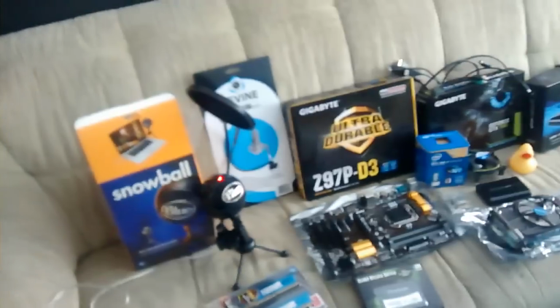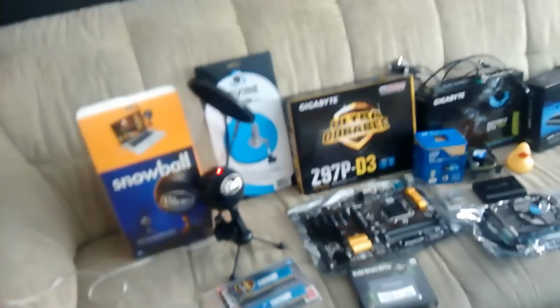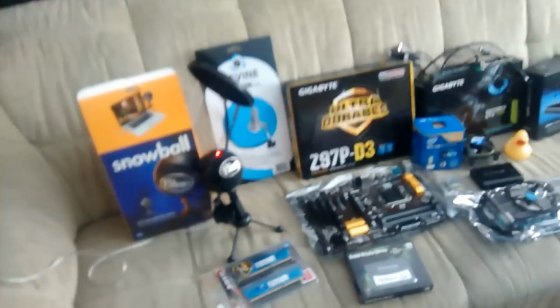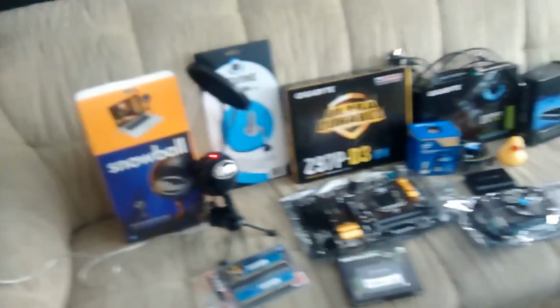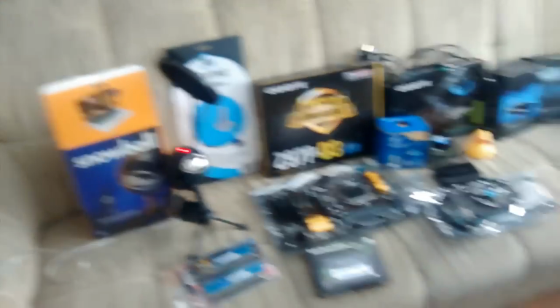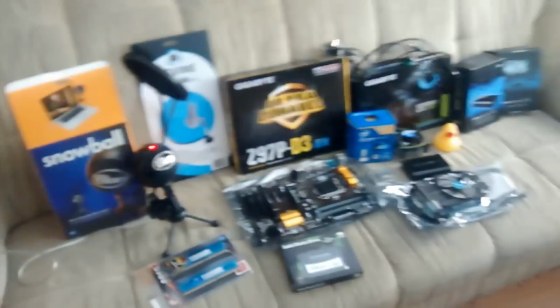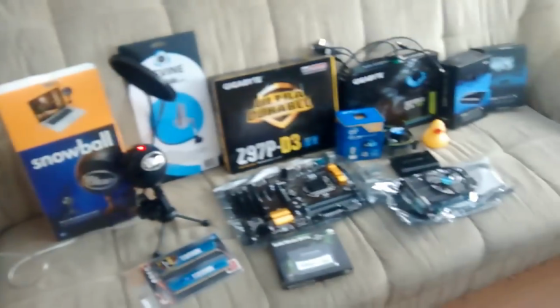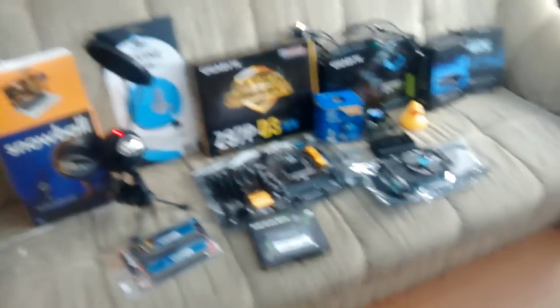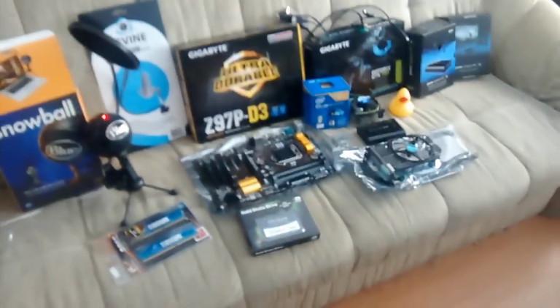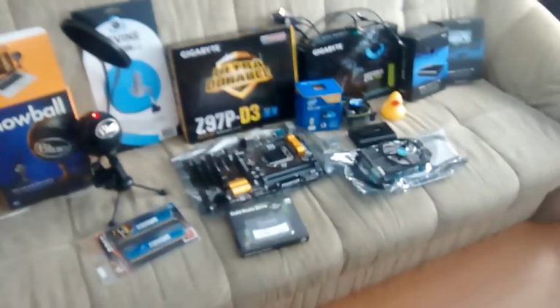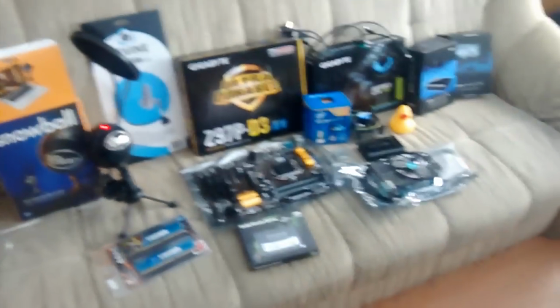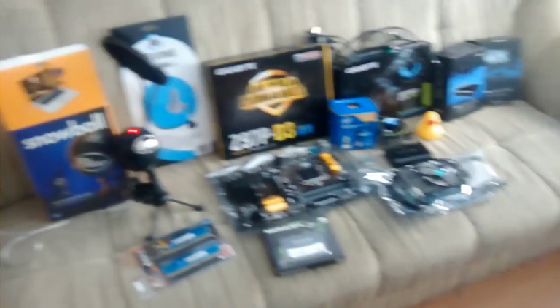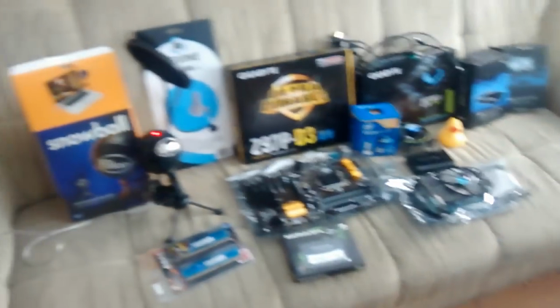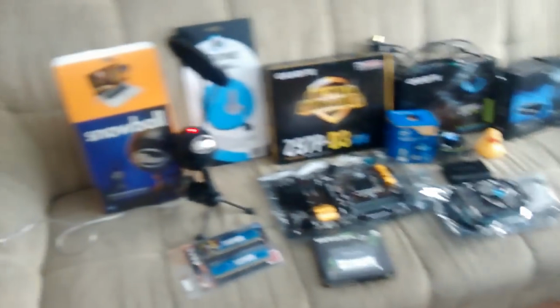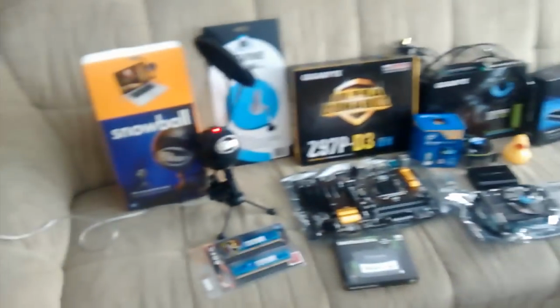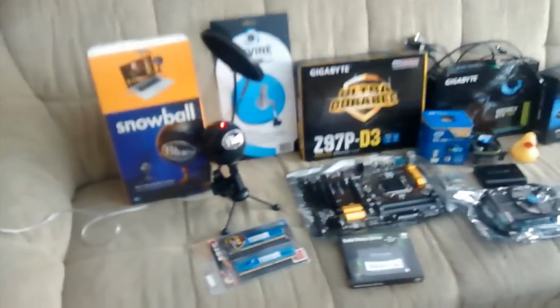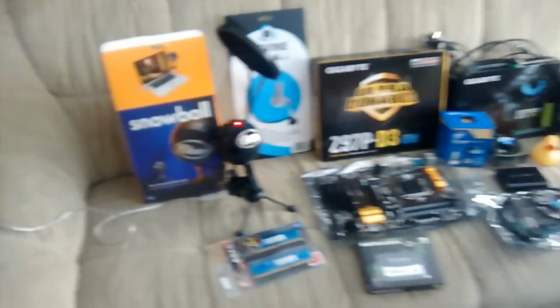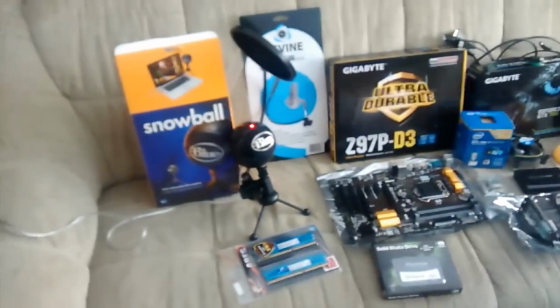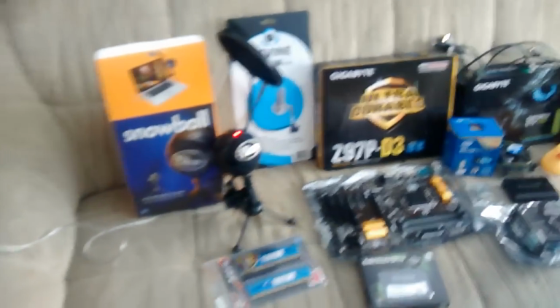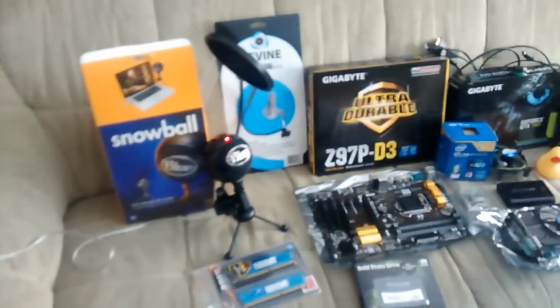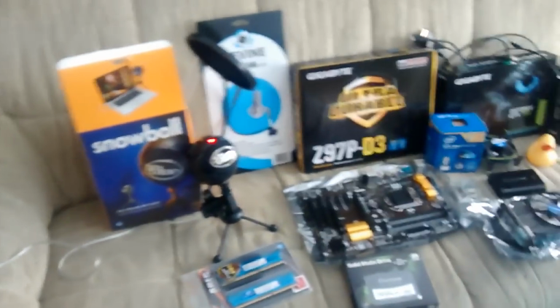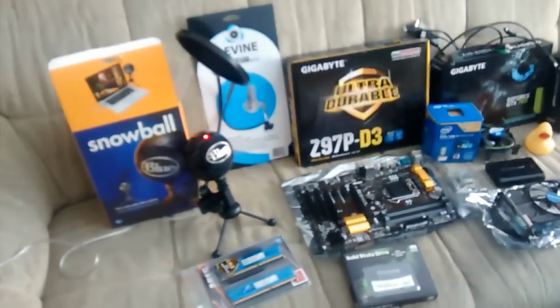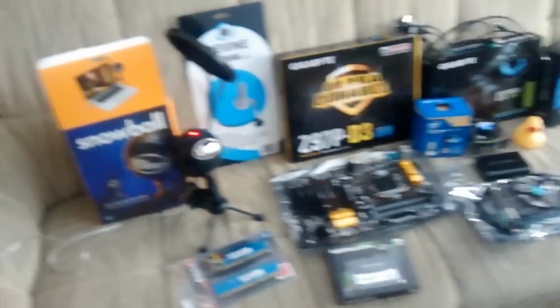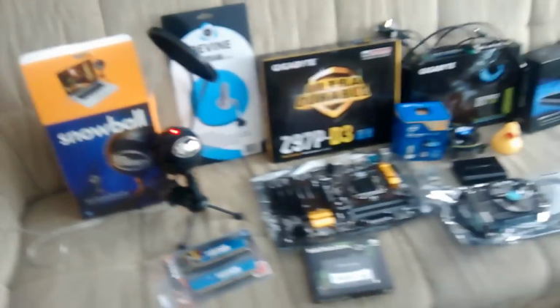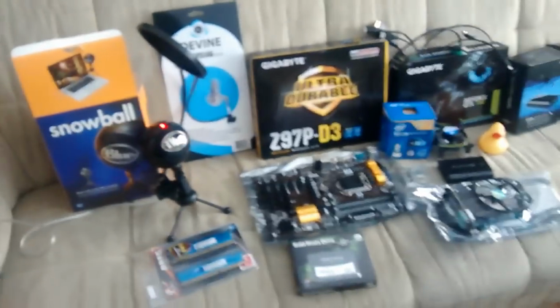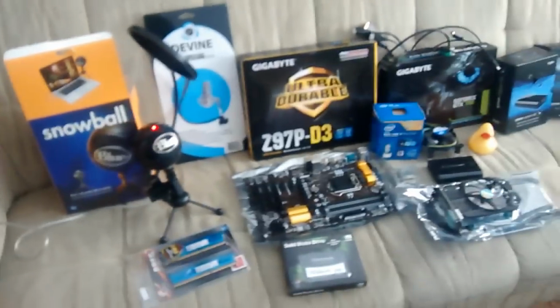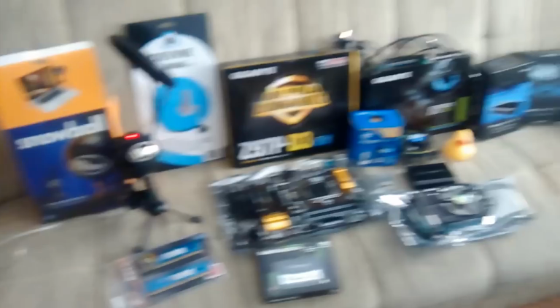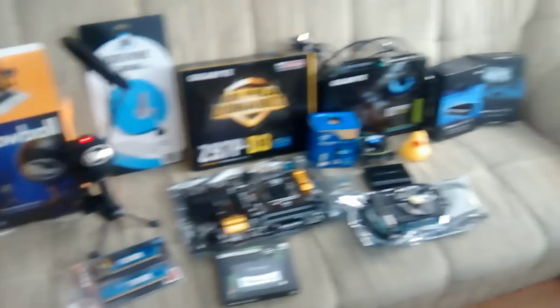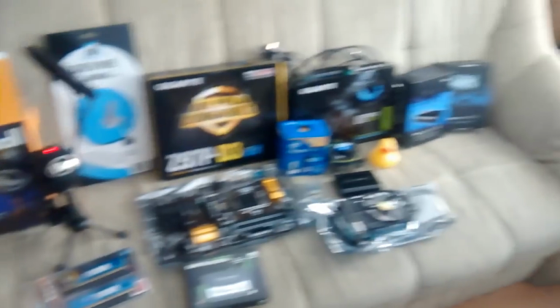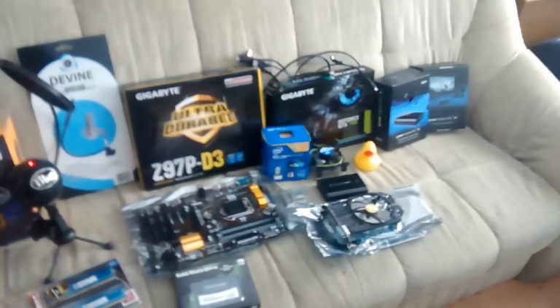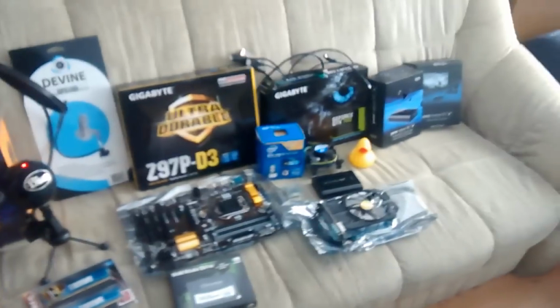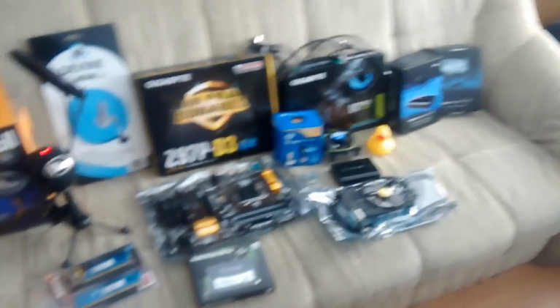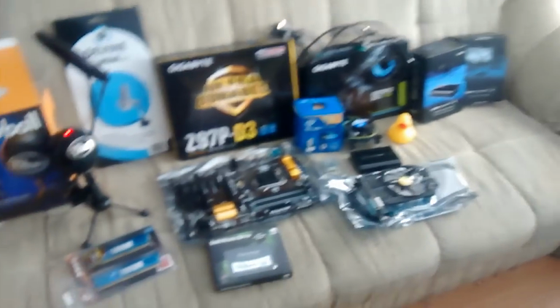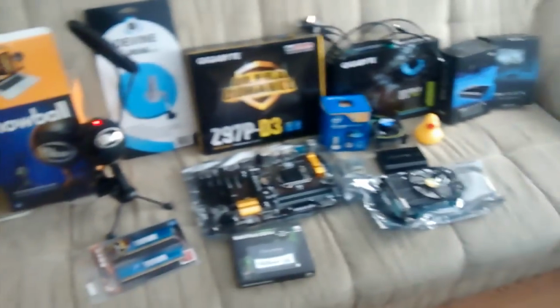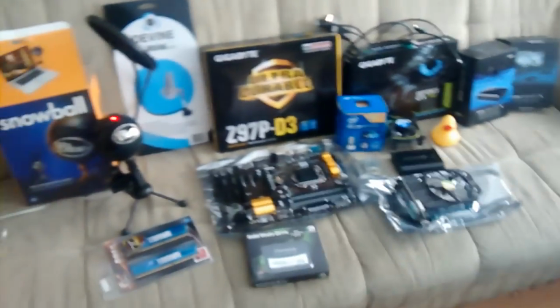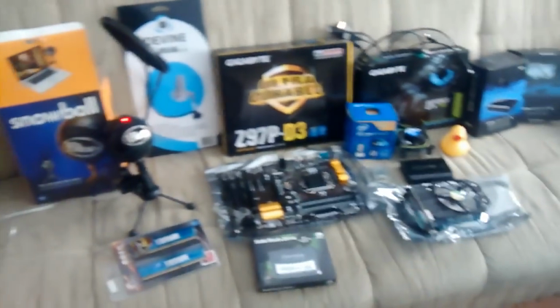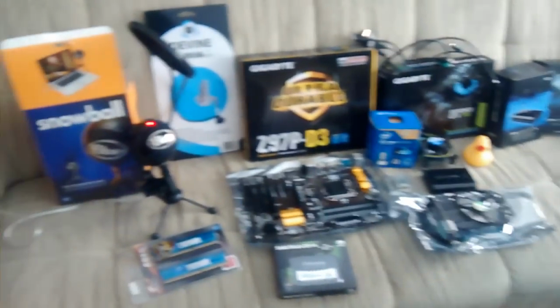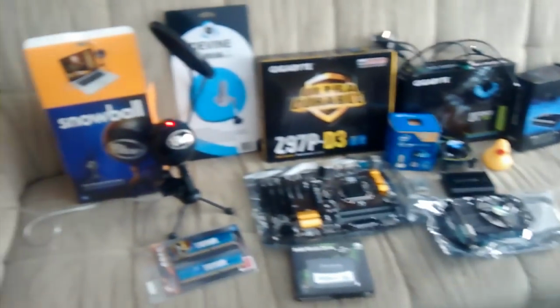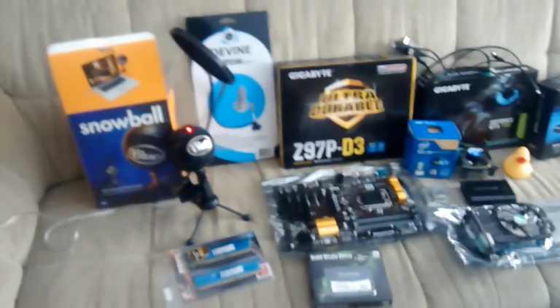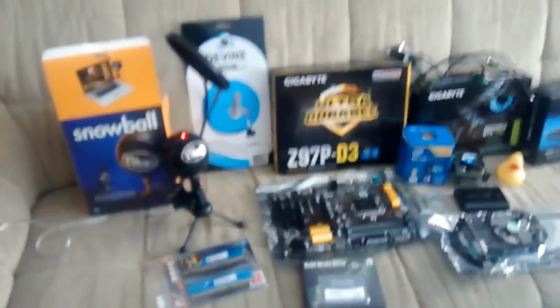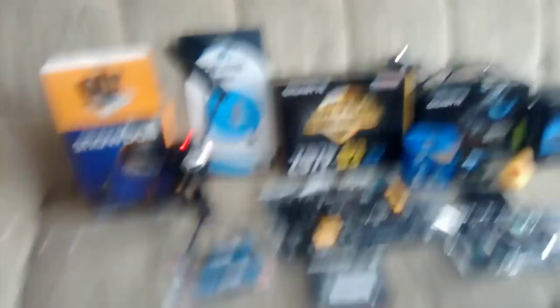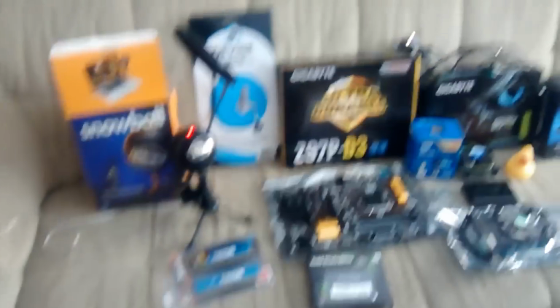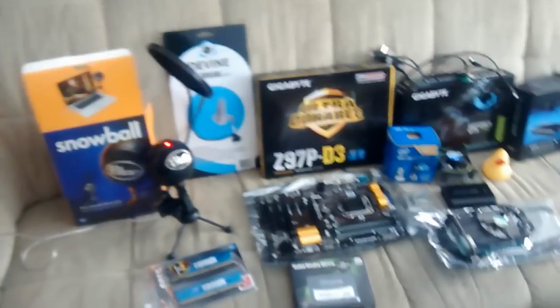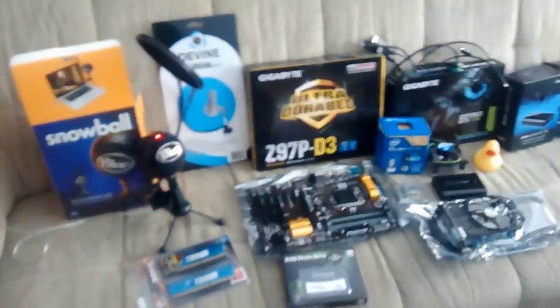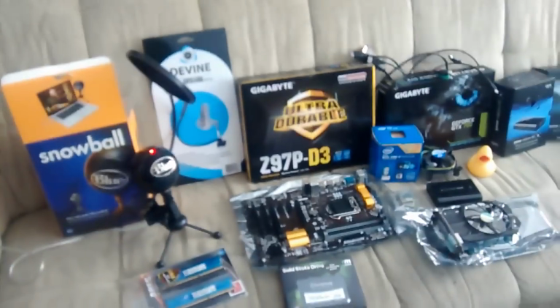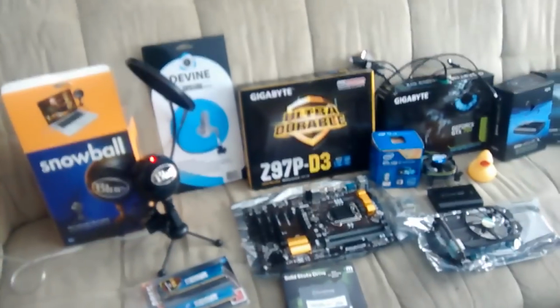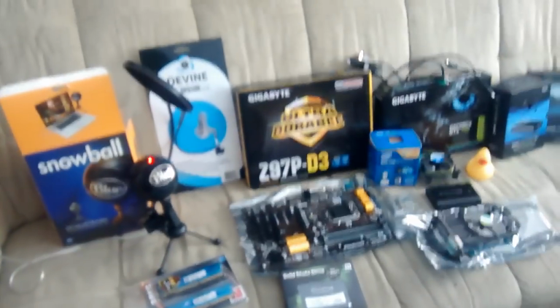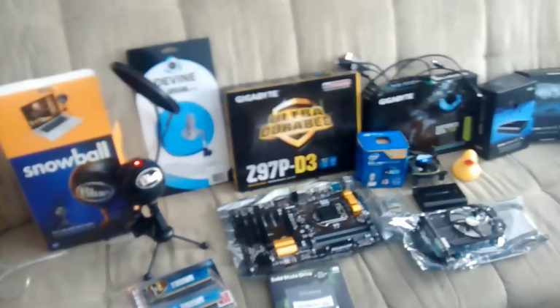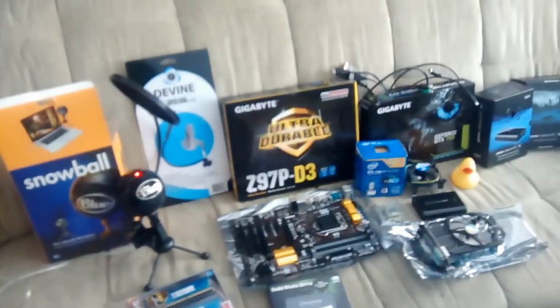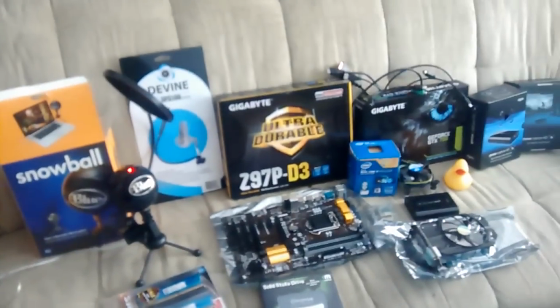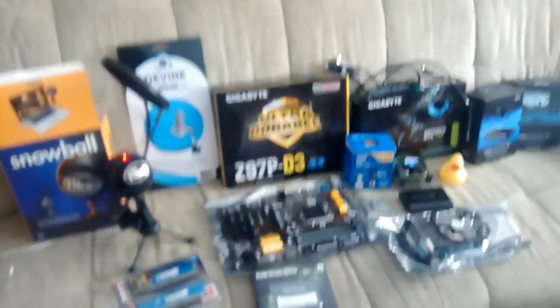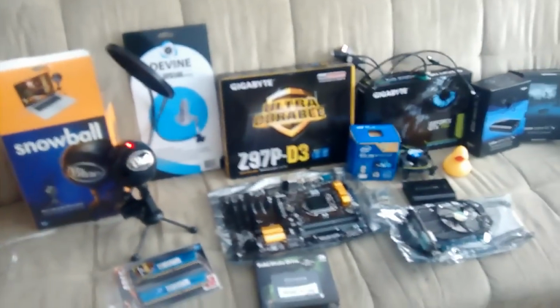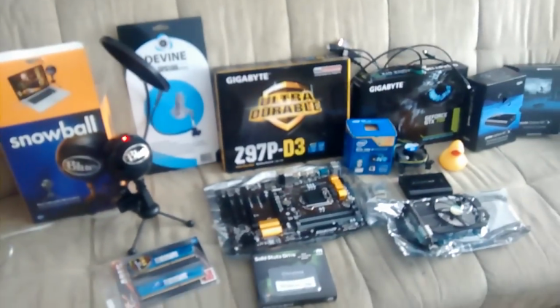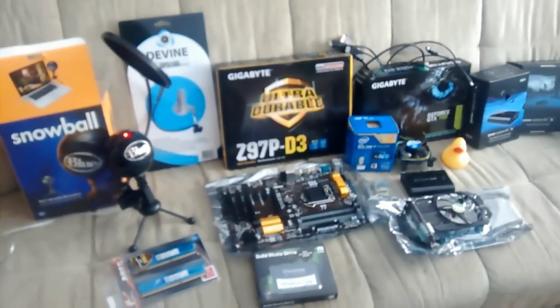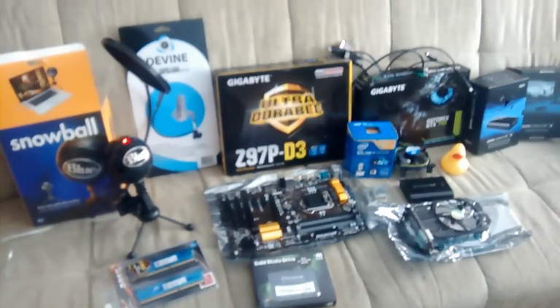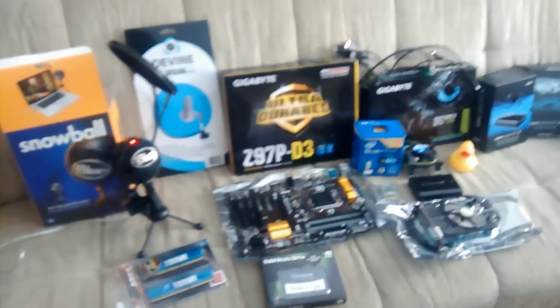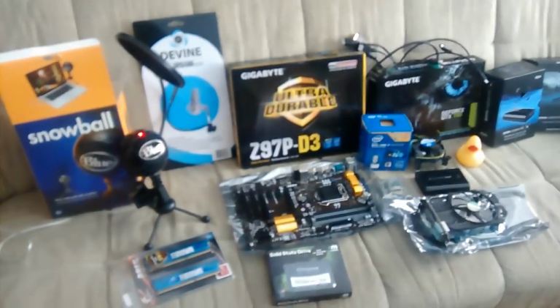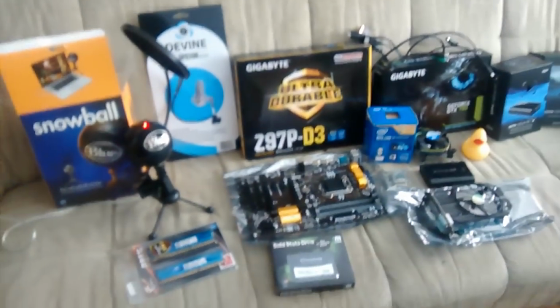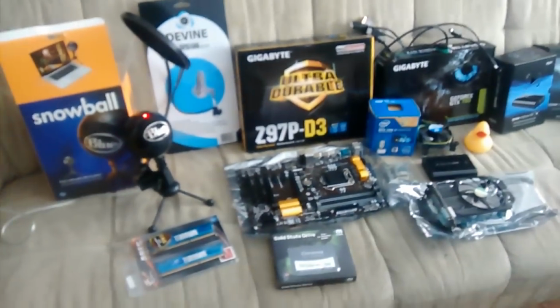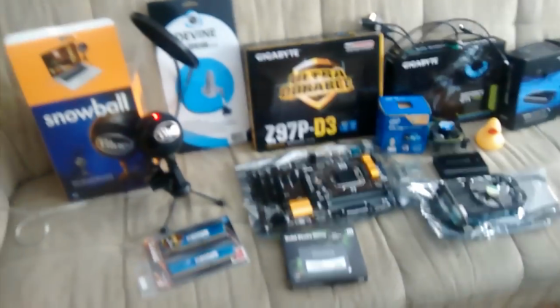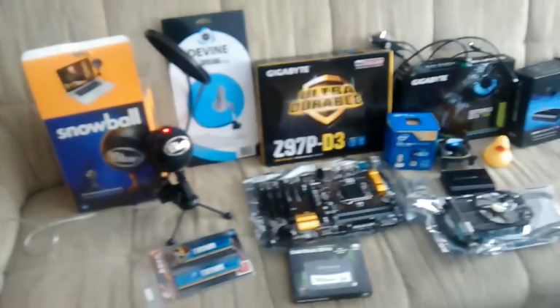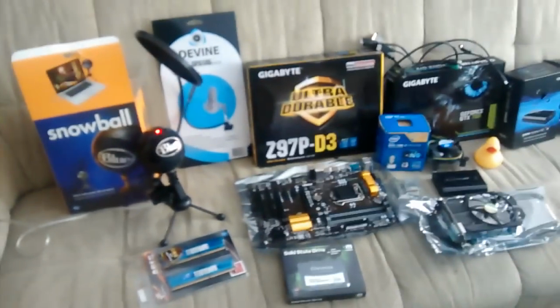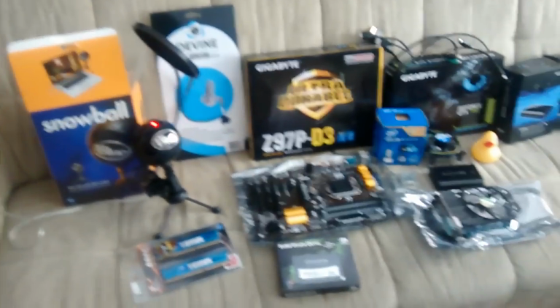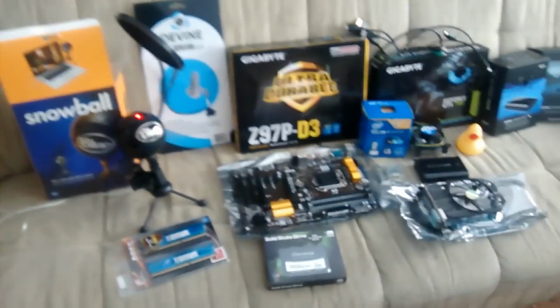I'm Captain Duck and this is all the stuff I got for the duck starter. Oh yeah, it's finally here — everything.